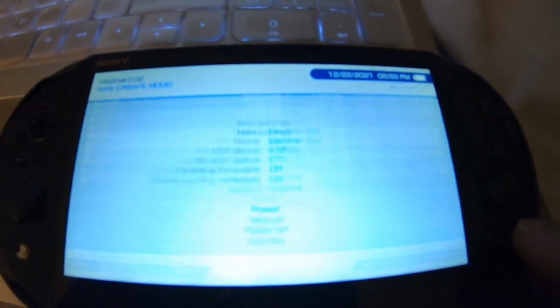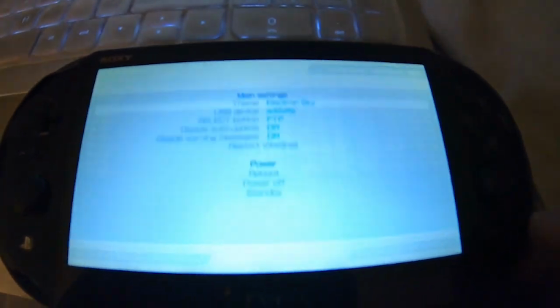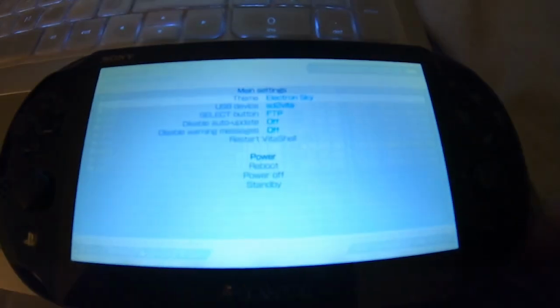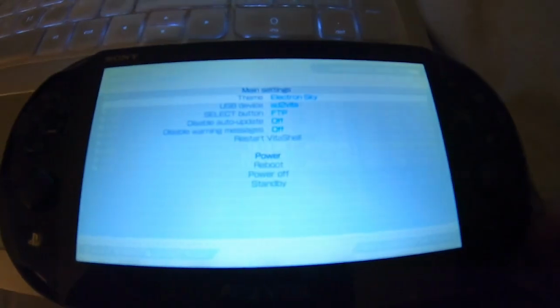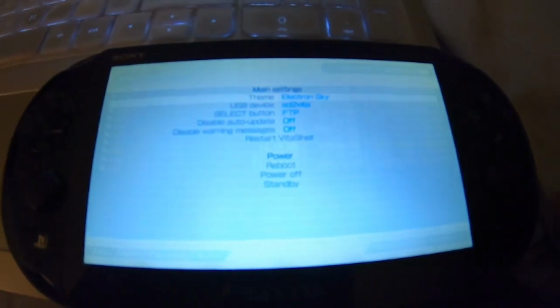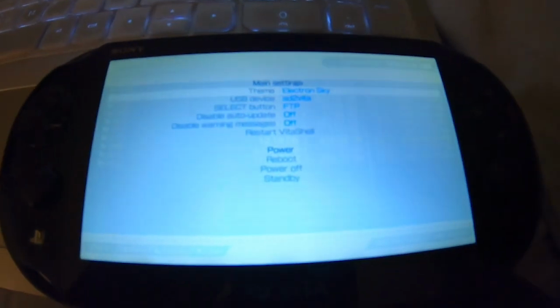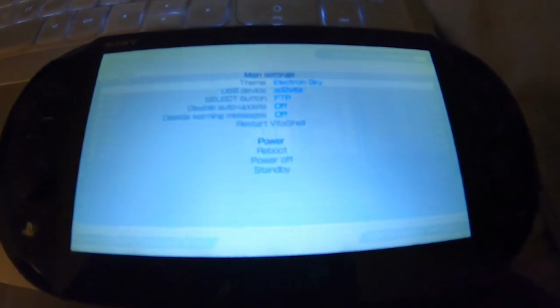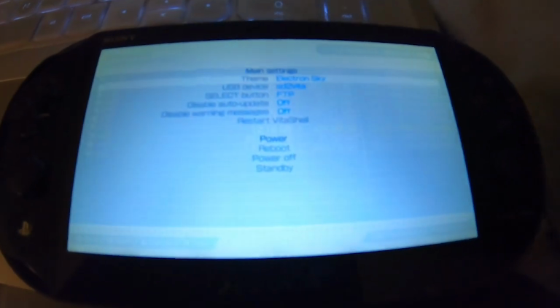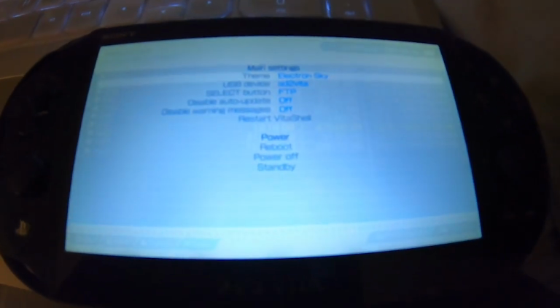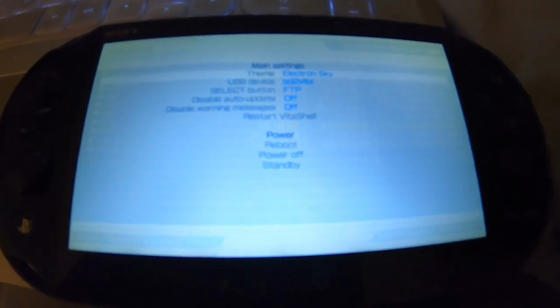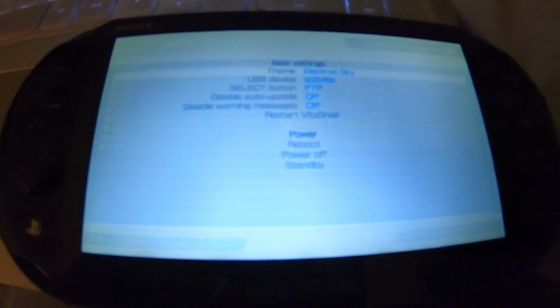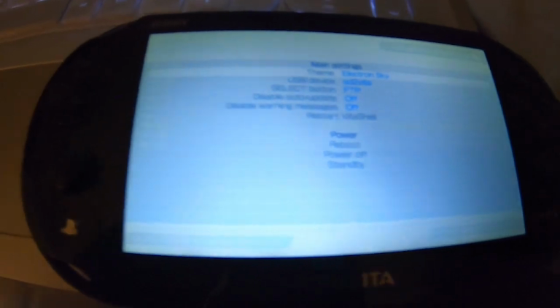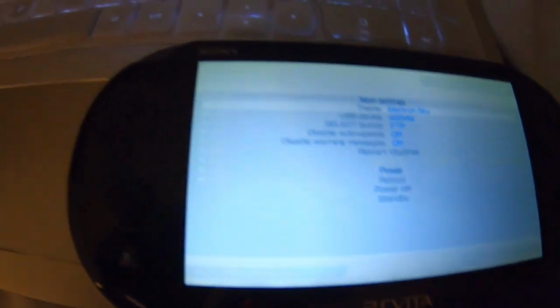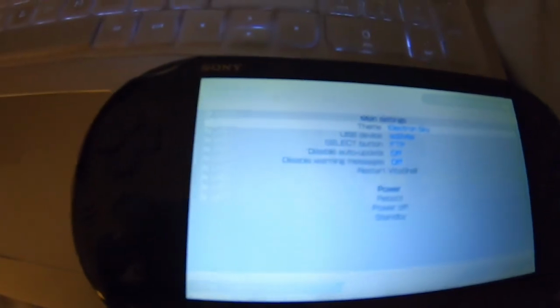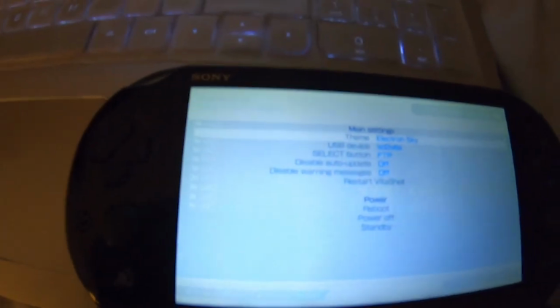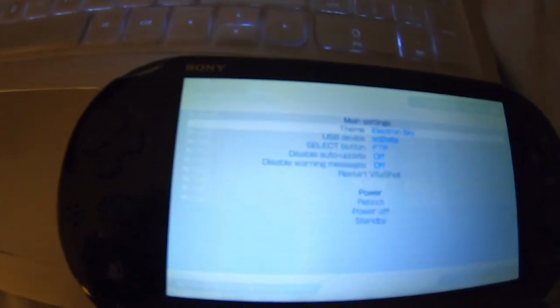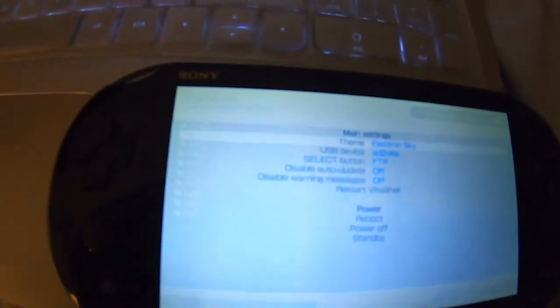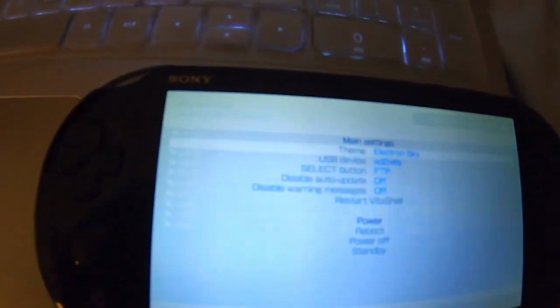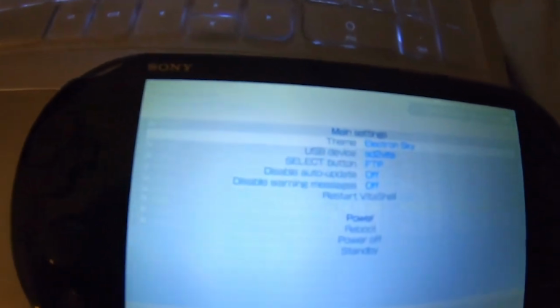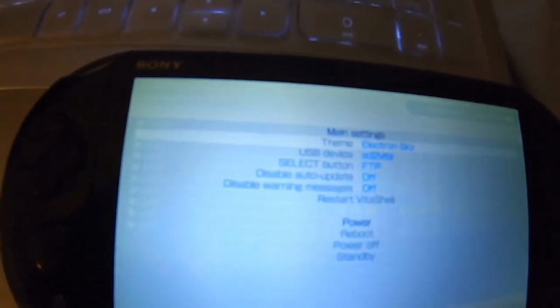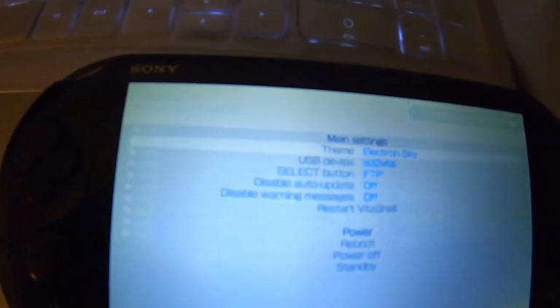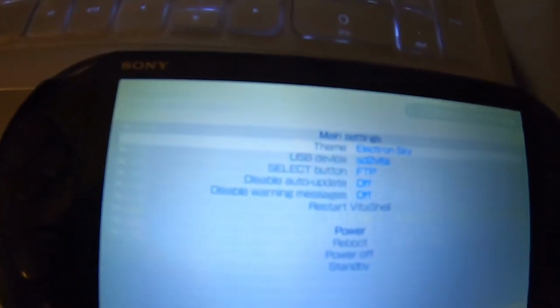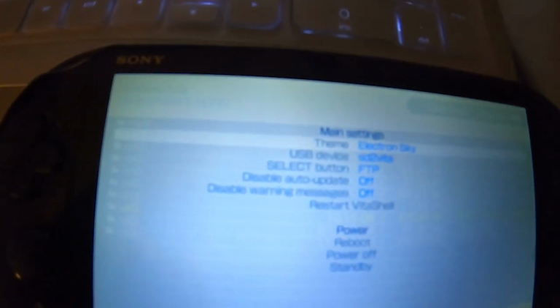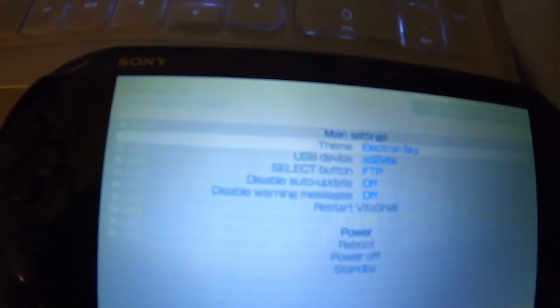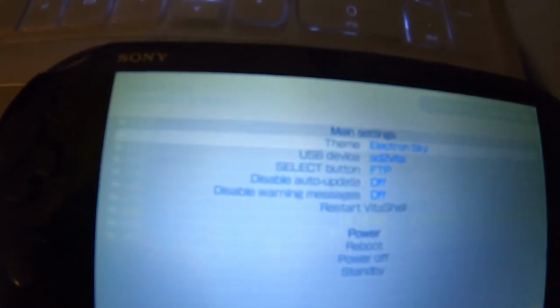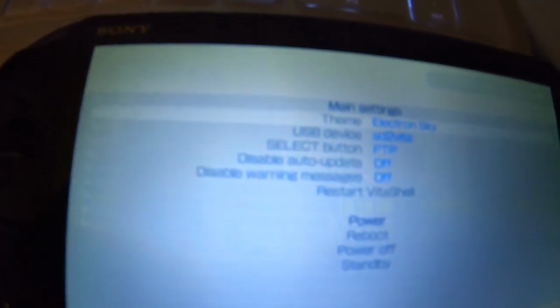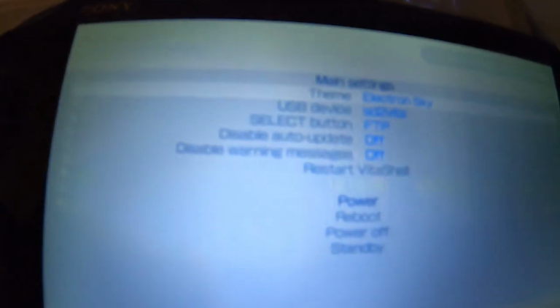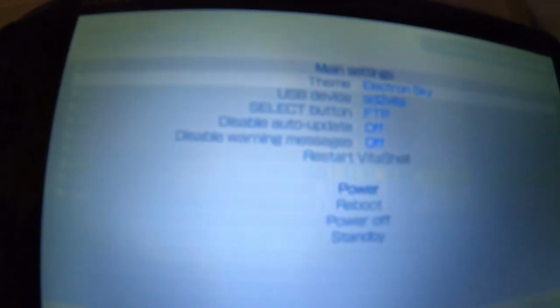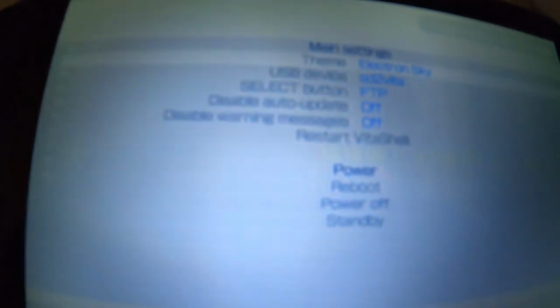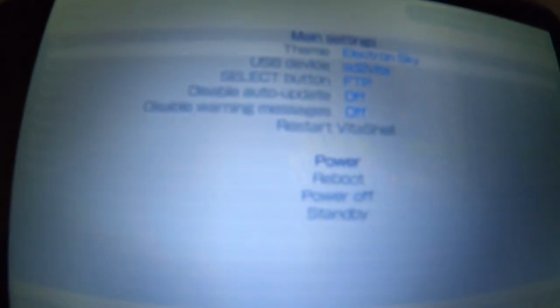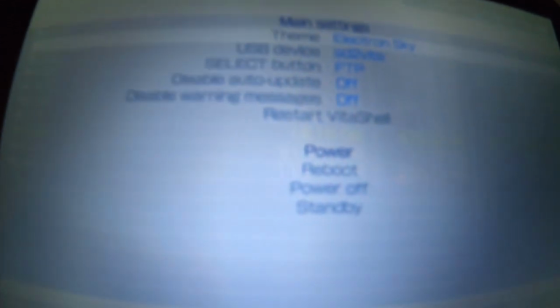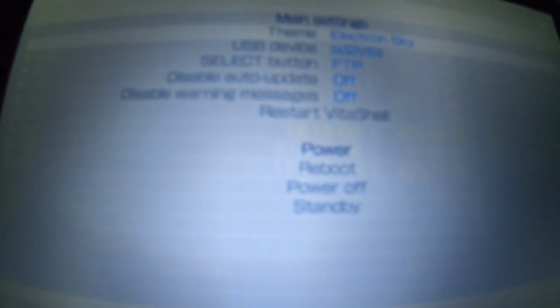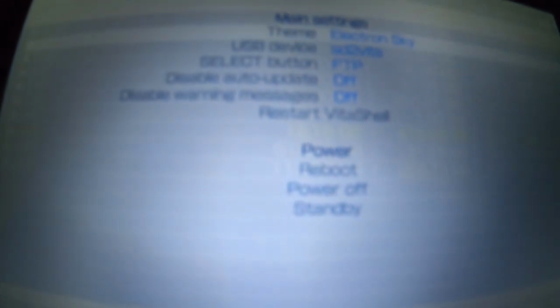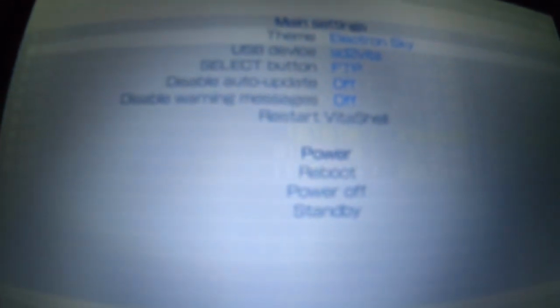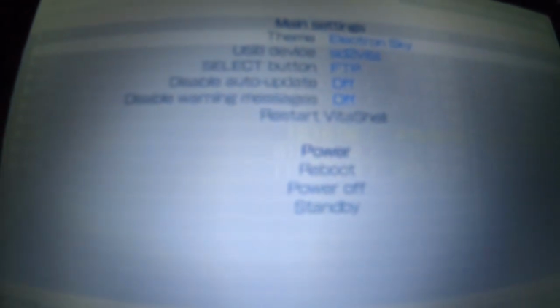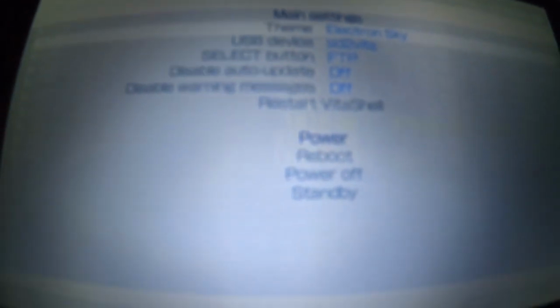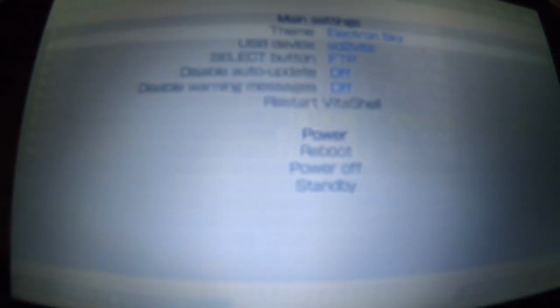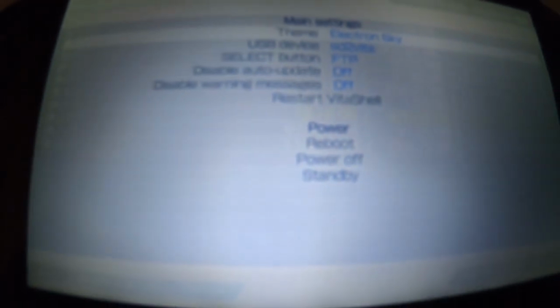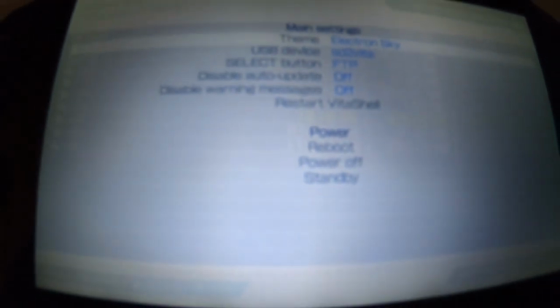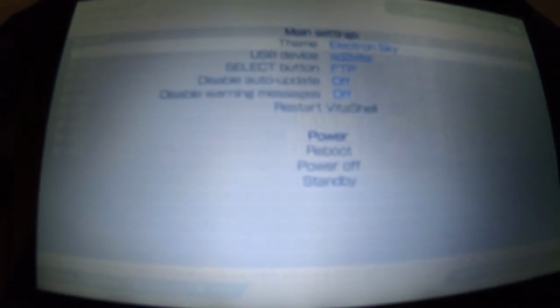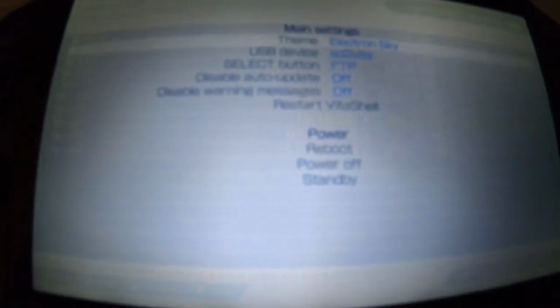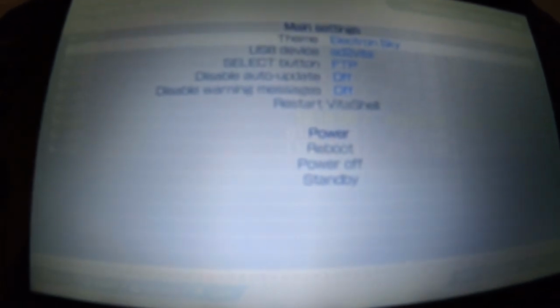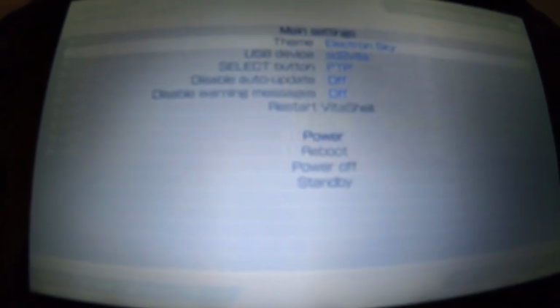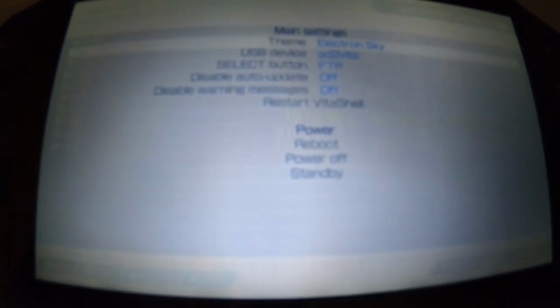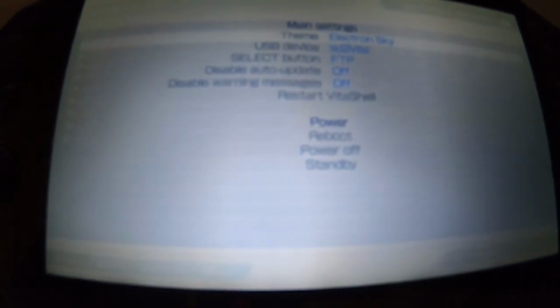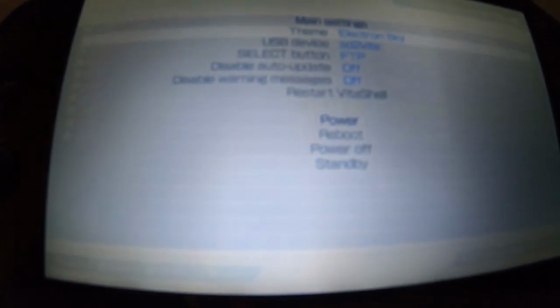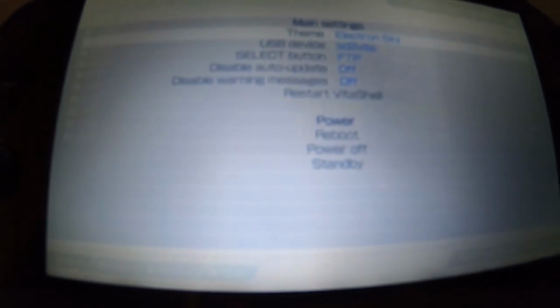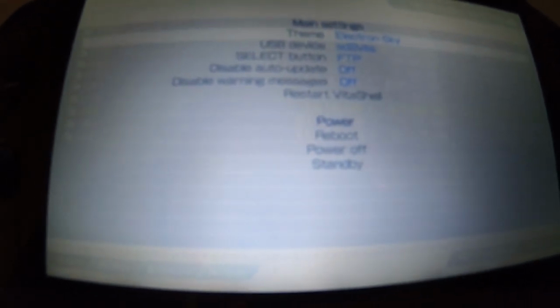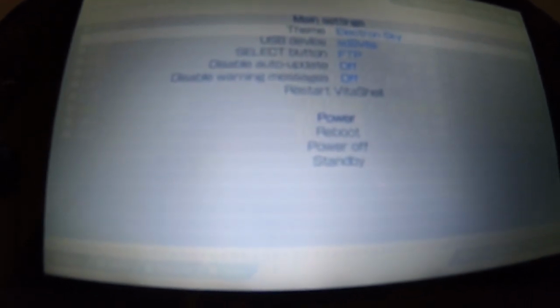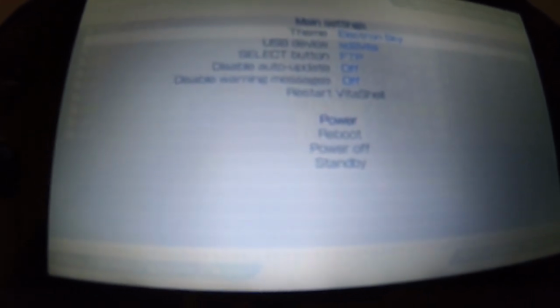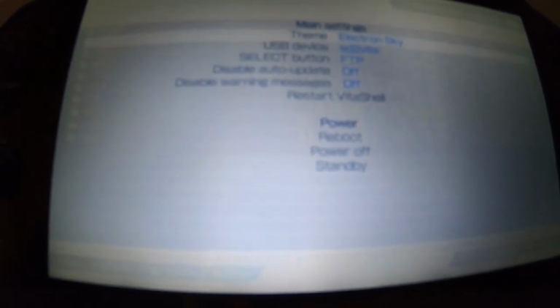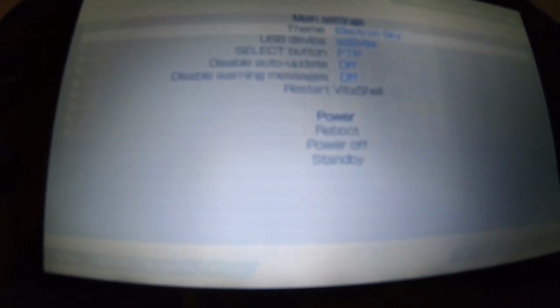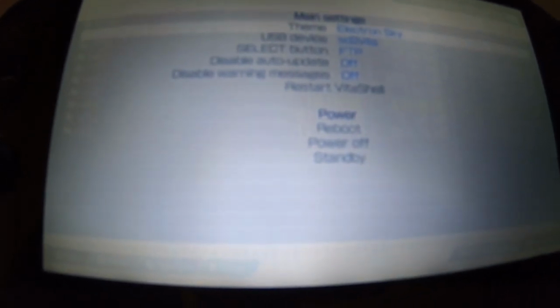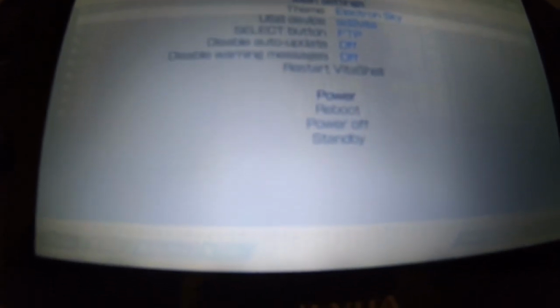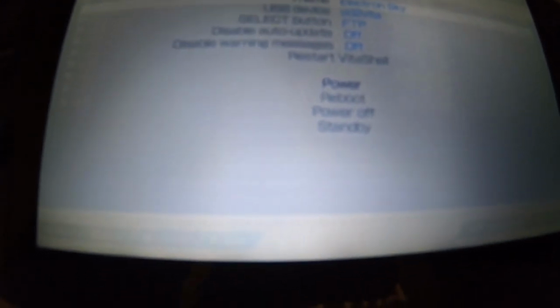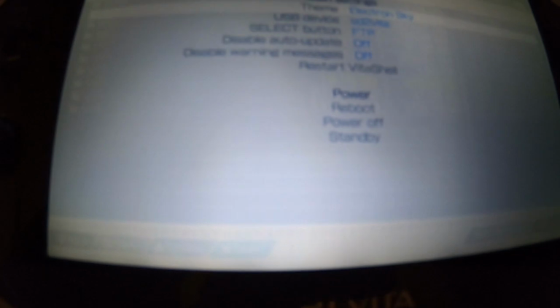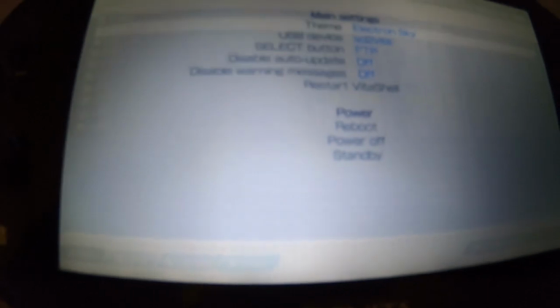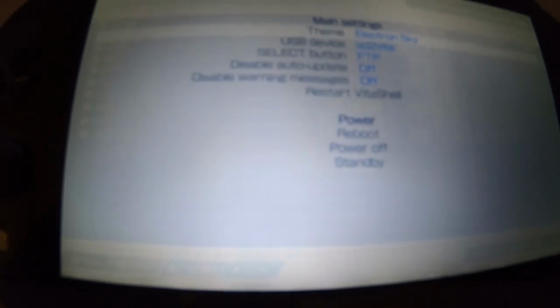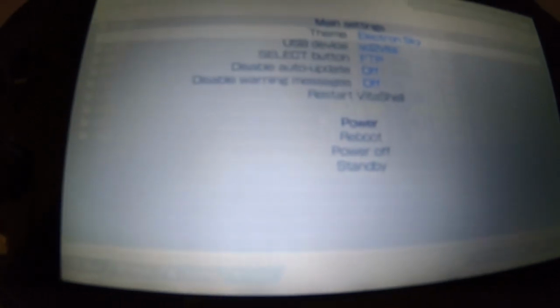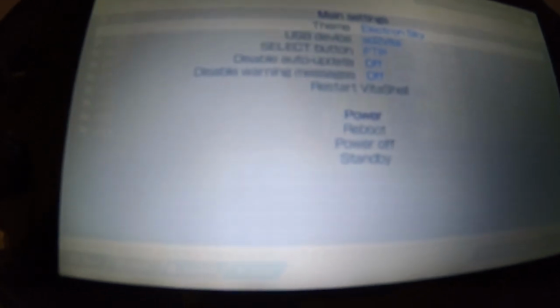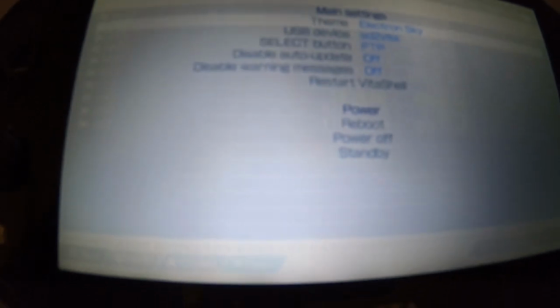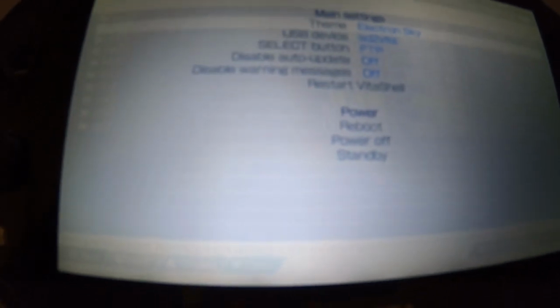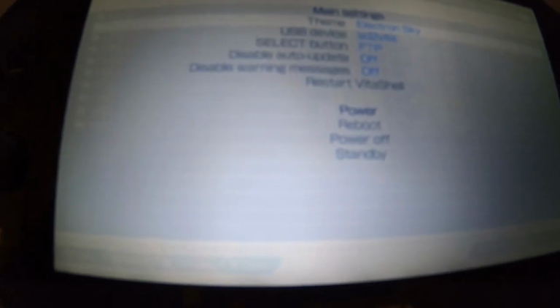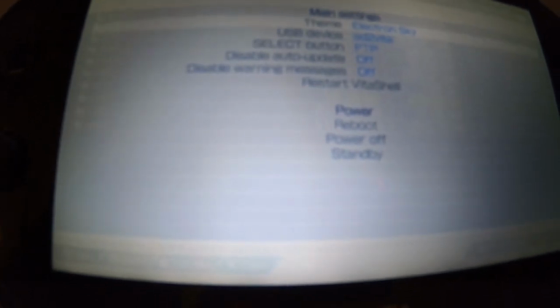As always, hit Start. Reboot if you want — totally up to you — or just swipe out of VitaShell.